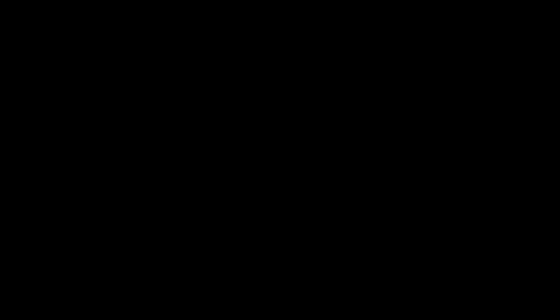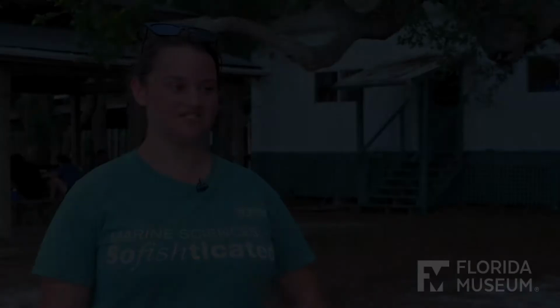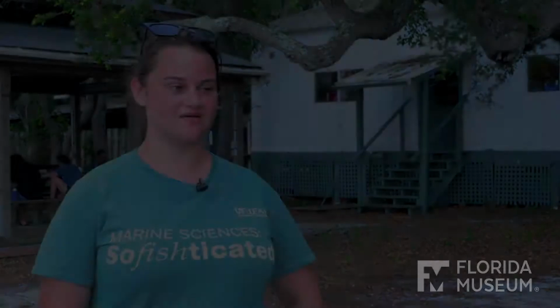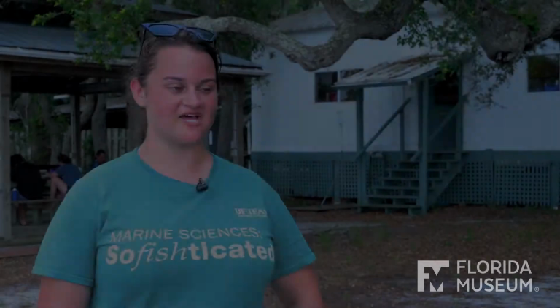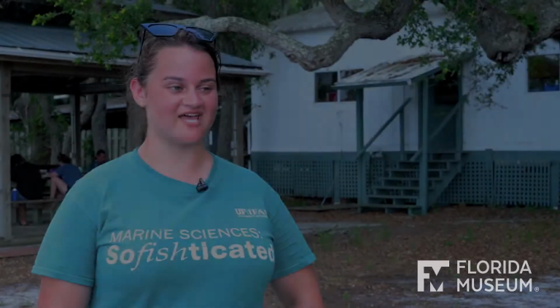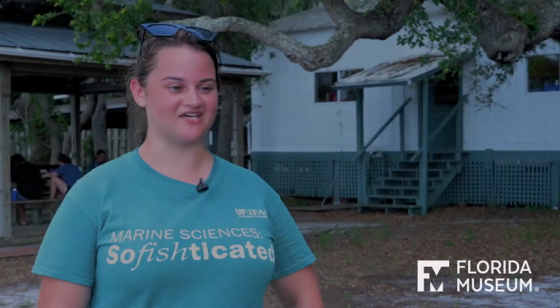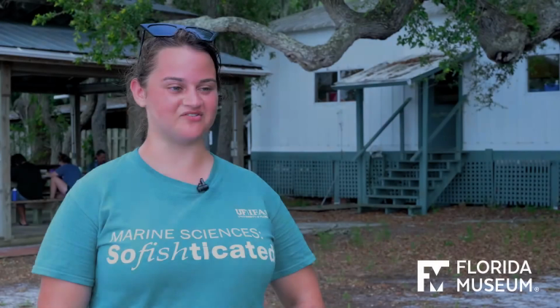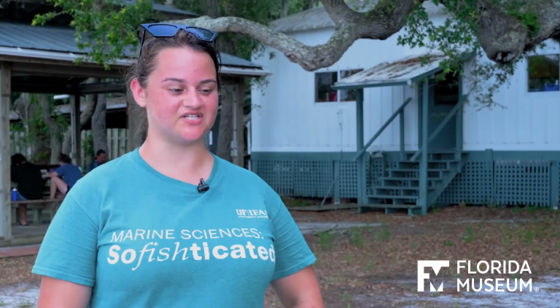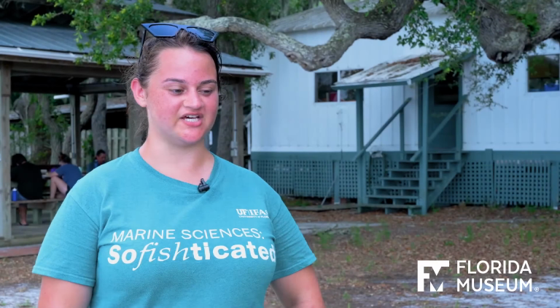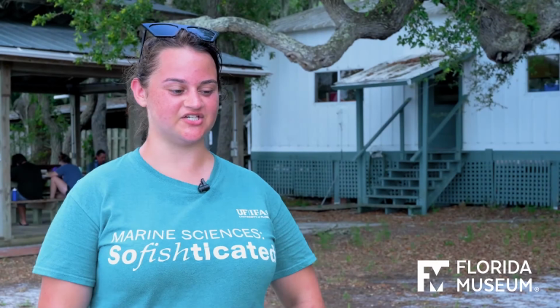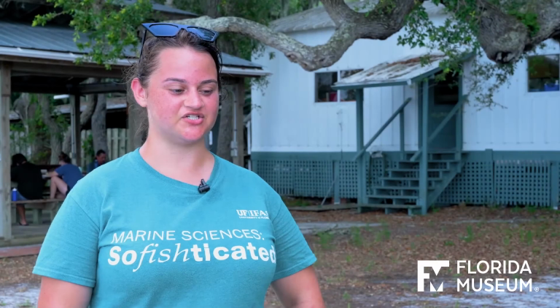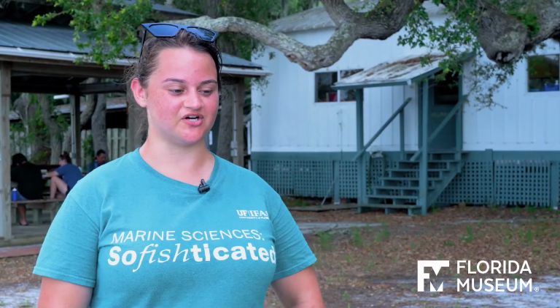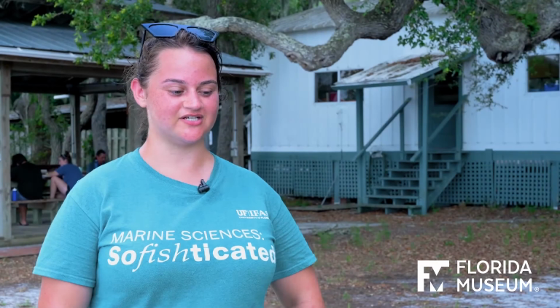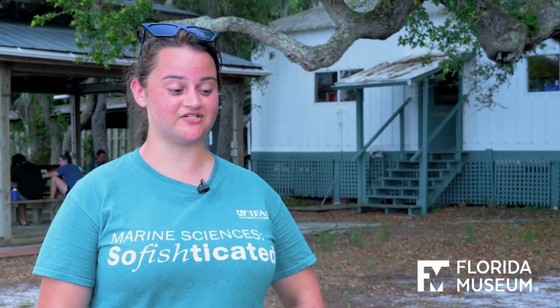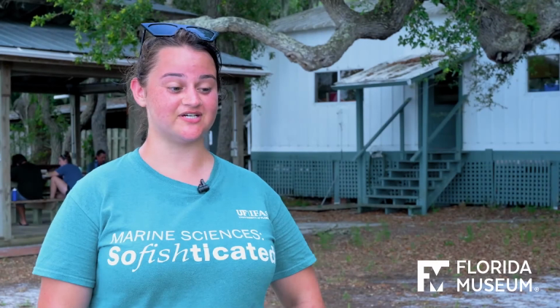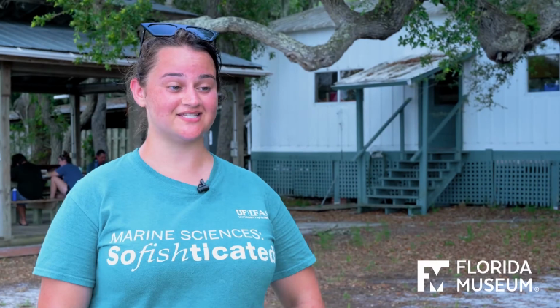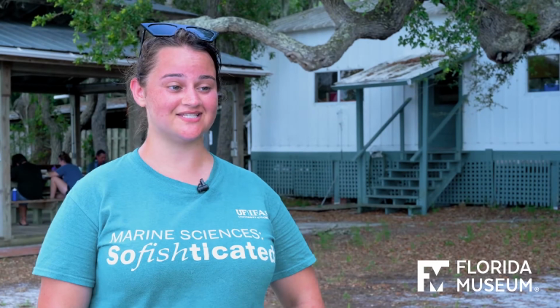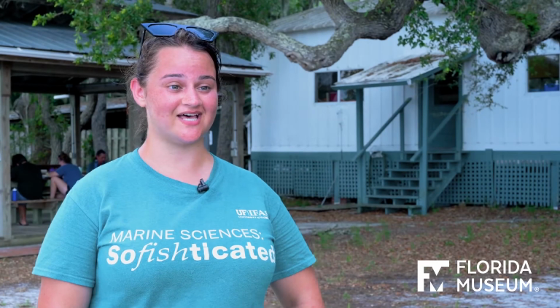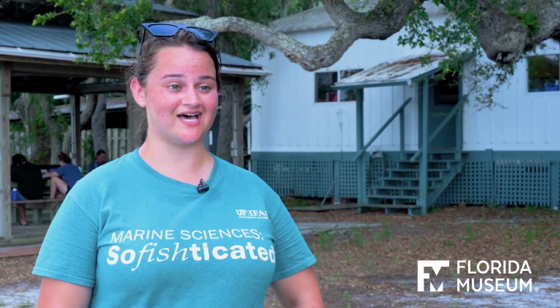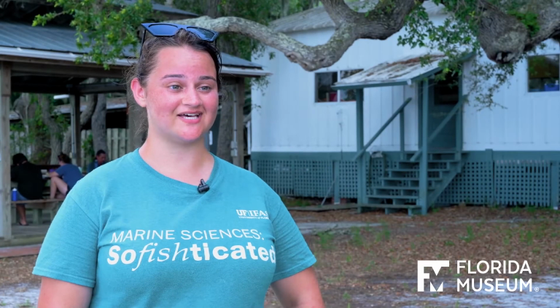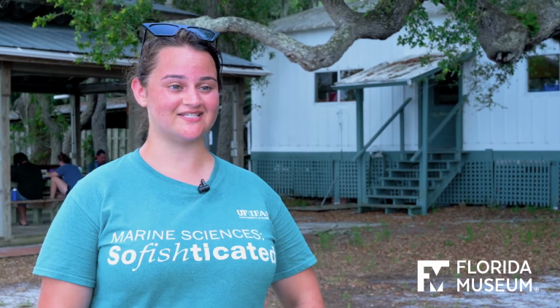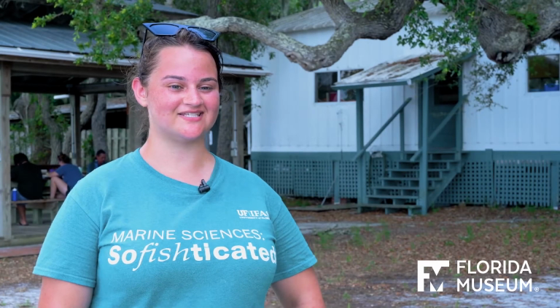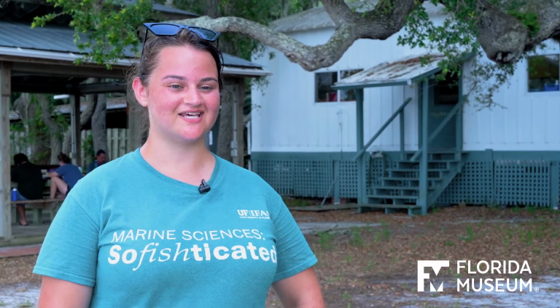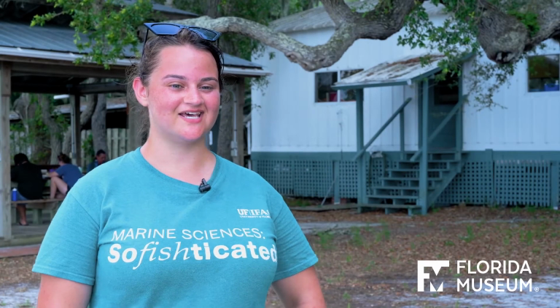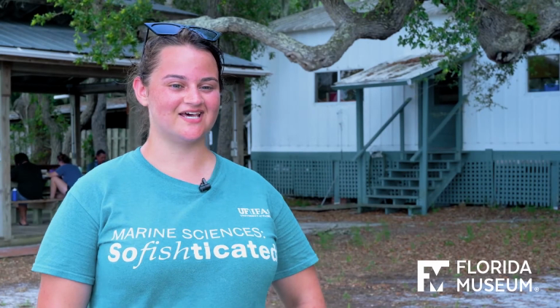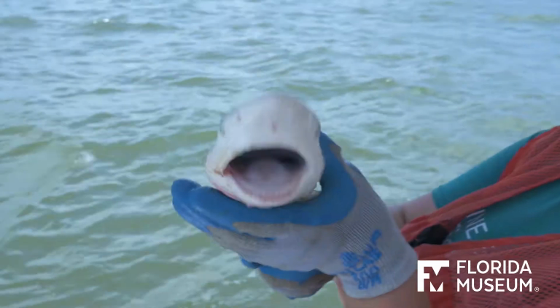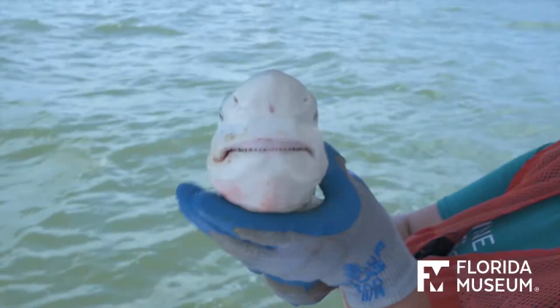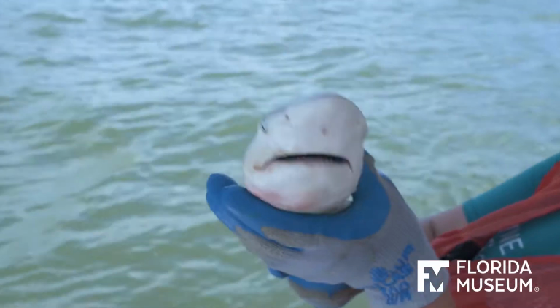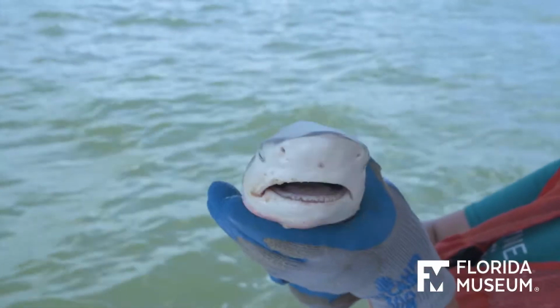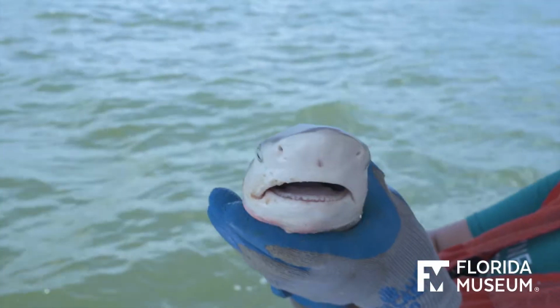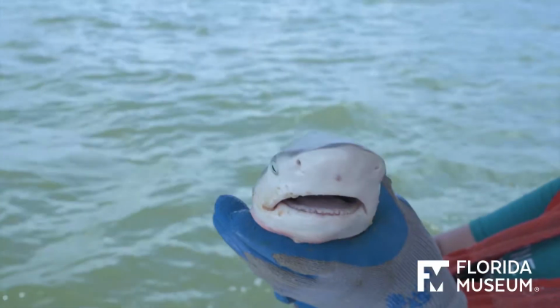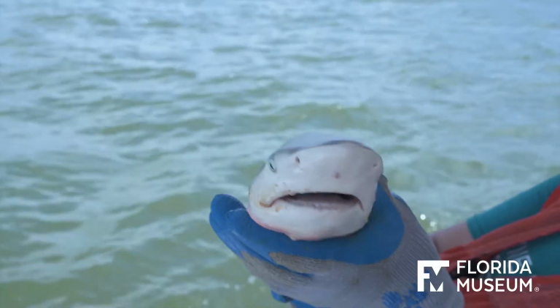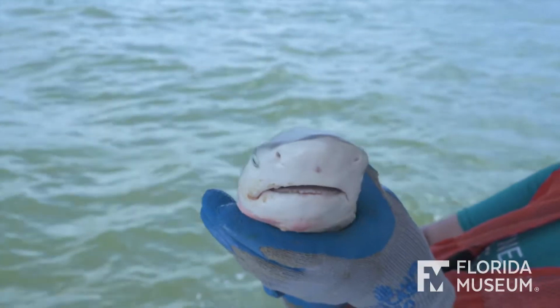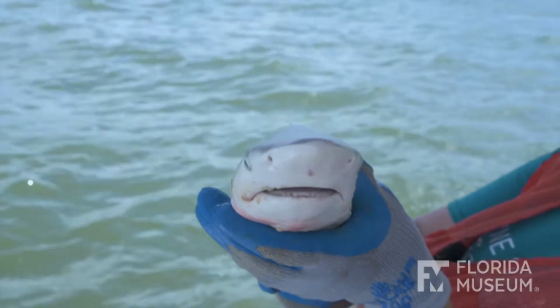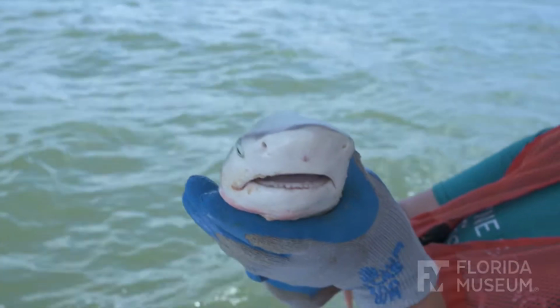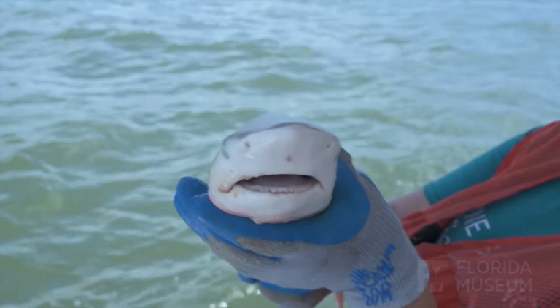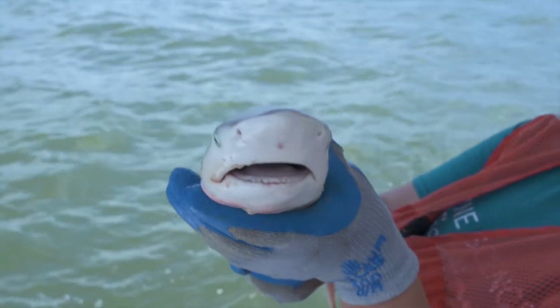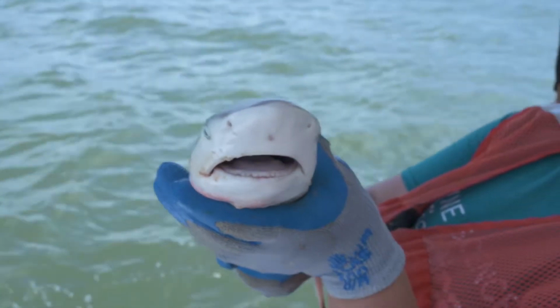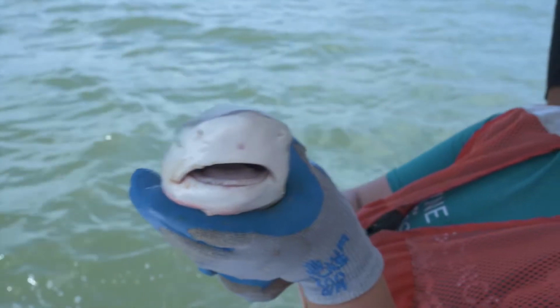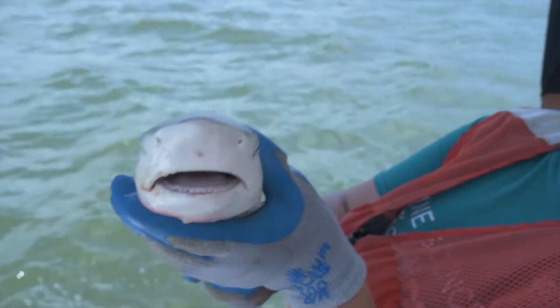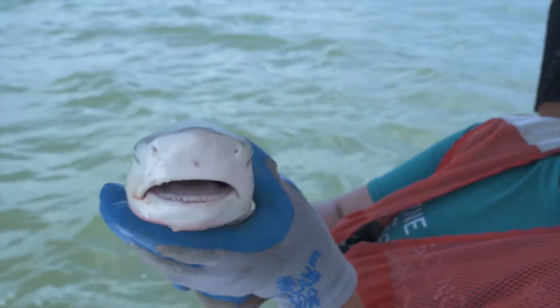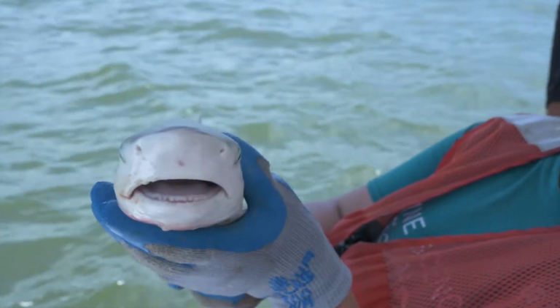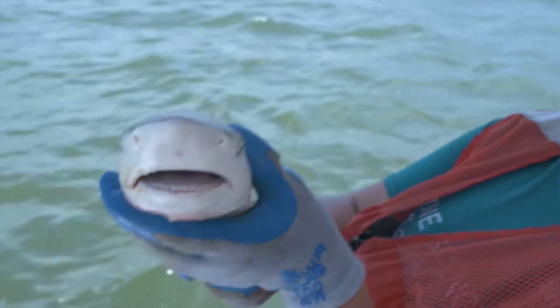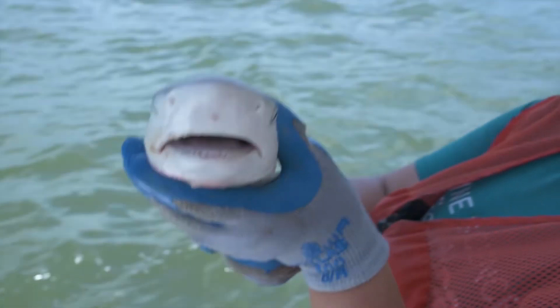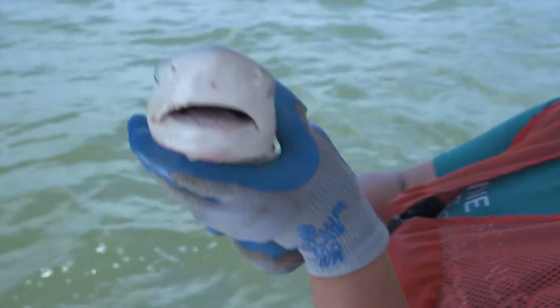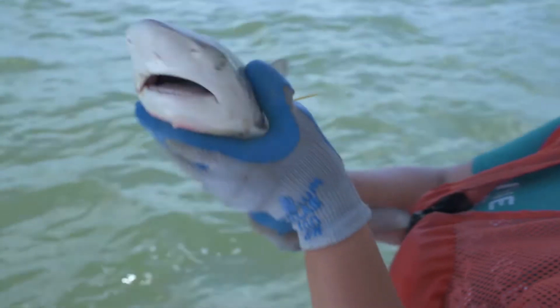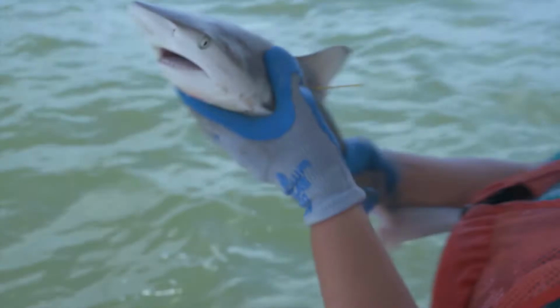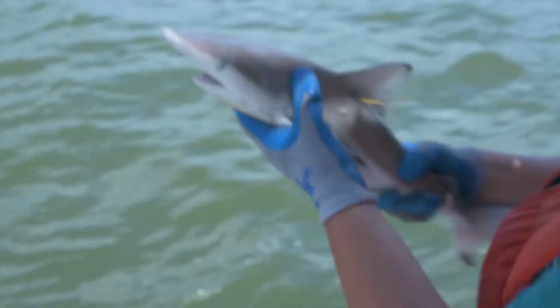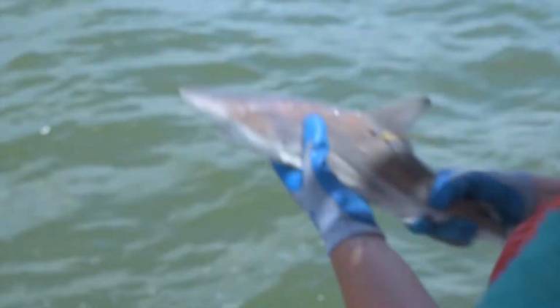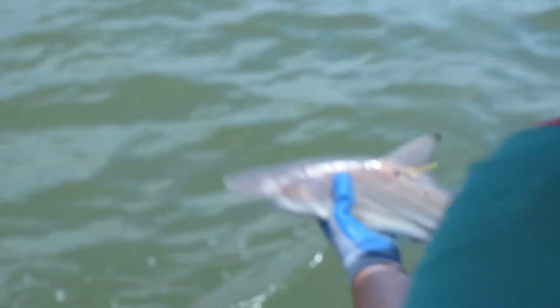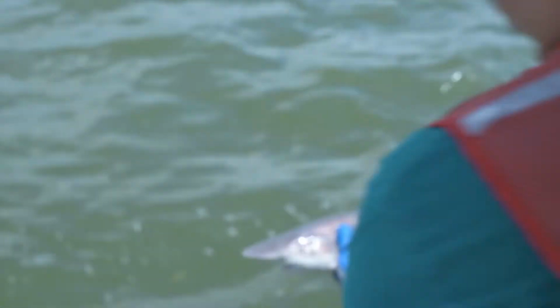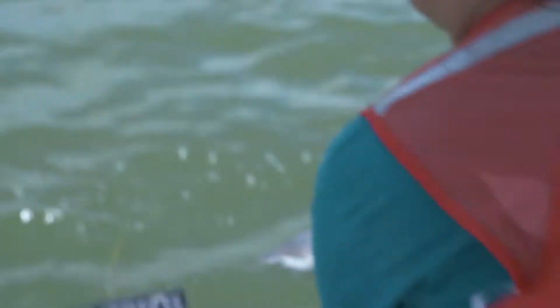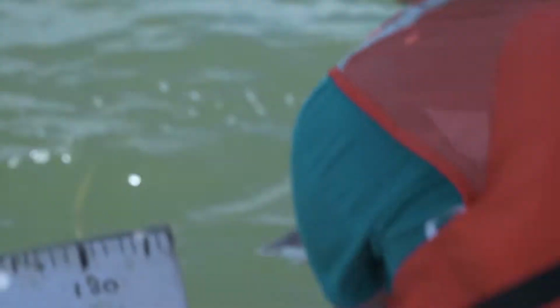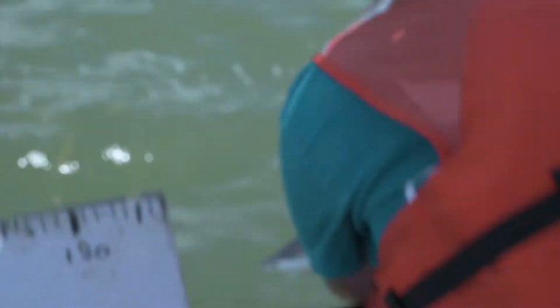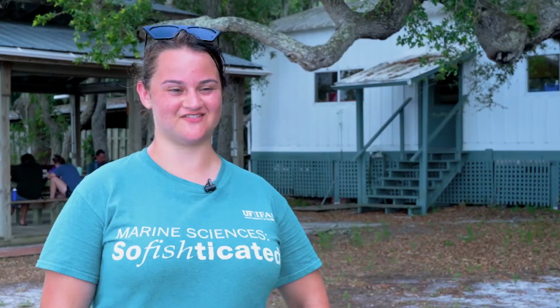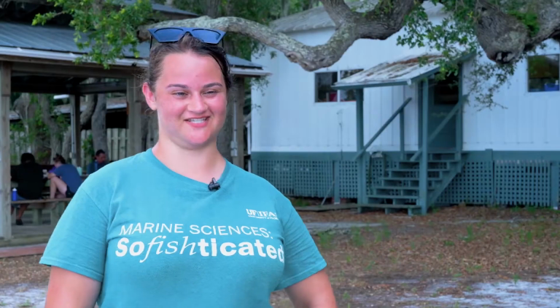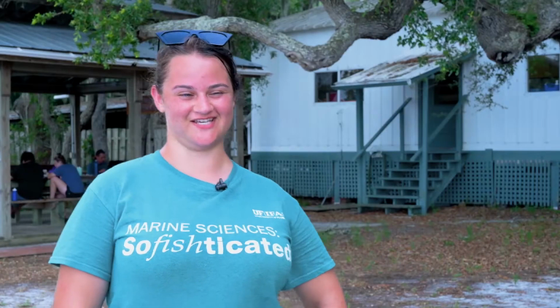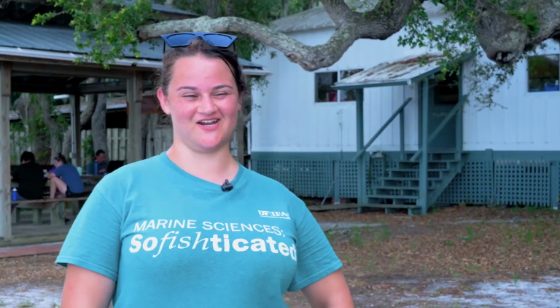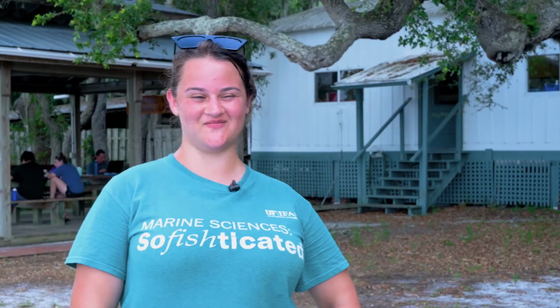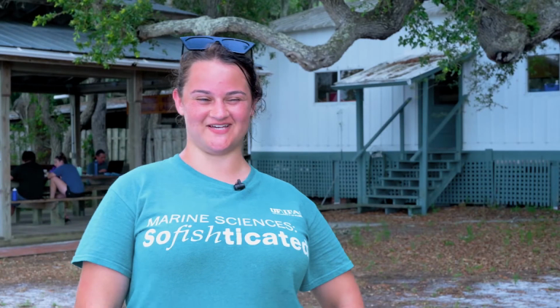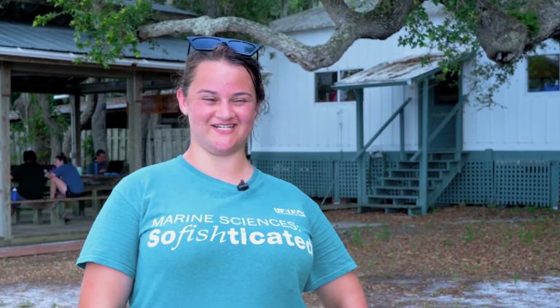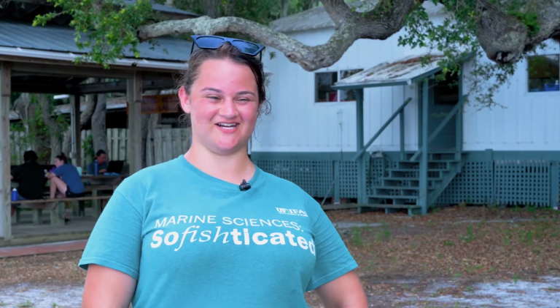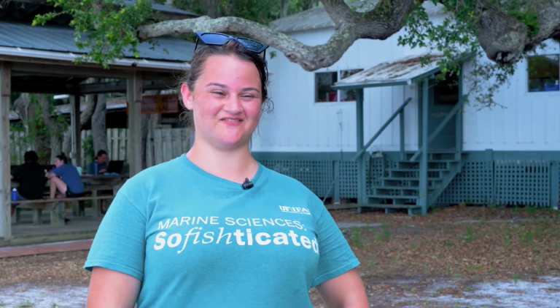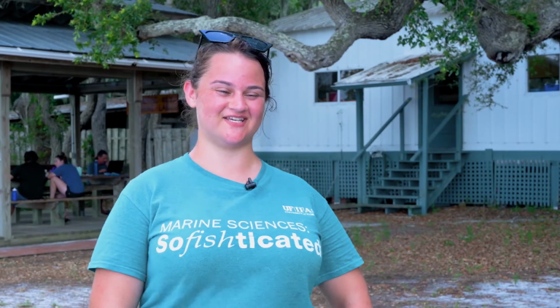First time I handled a shark during this class, I'd like to pretend I wasn't as nervous, but I was a little bit nervous.